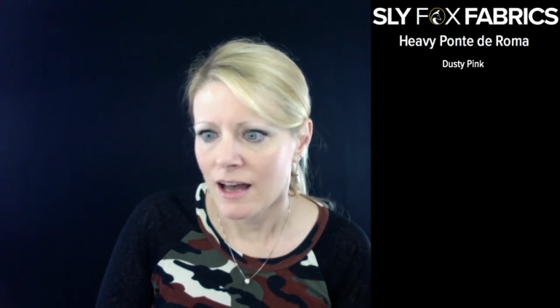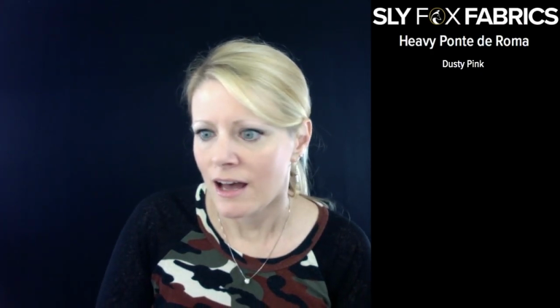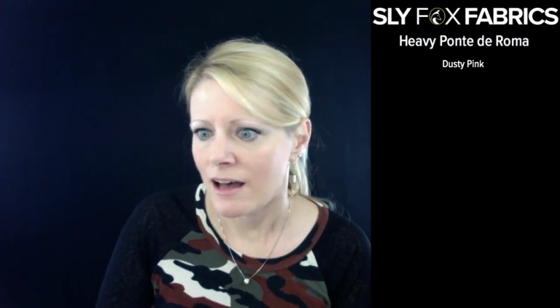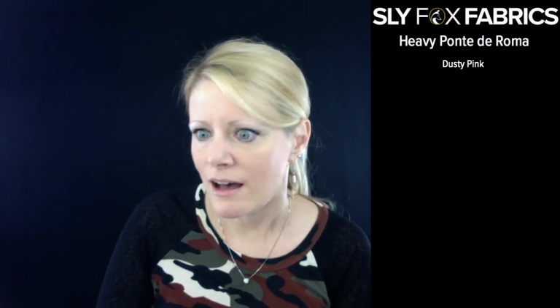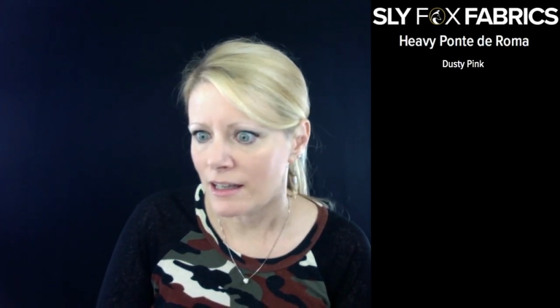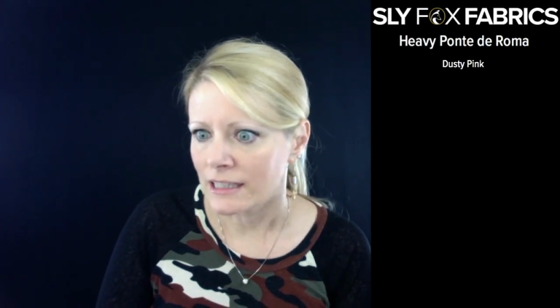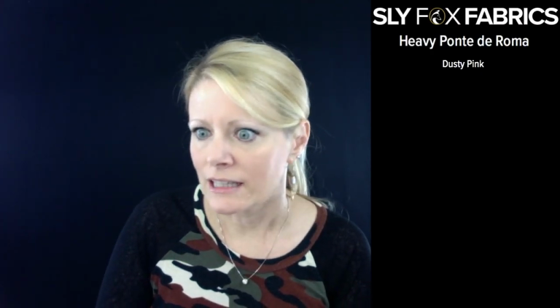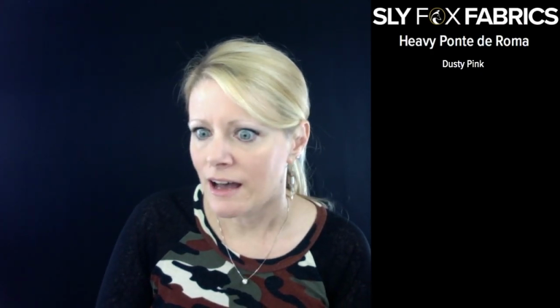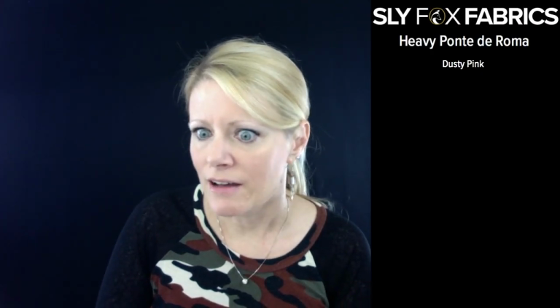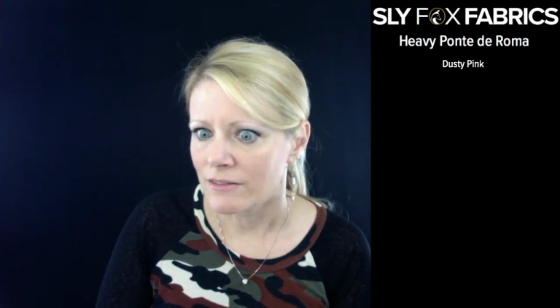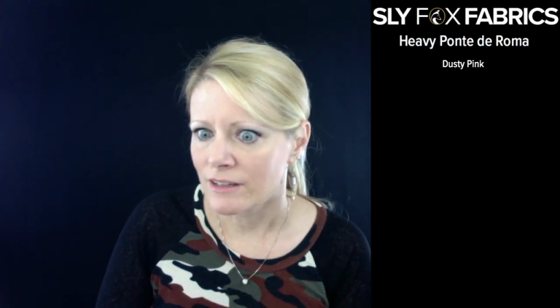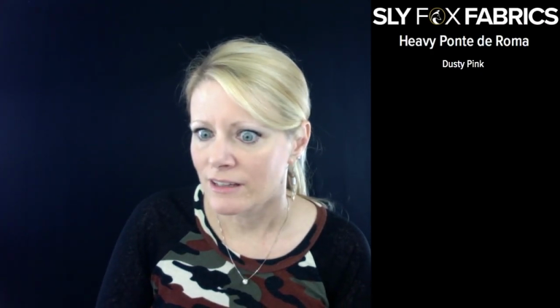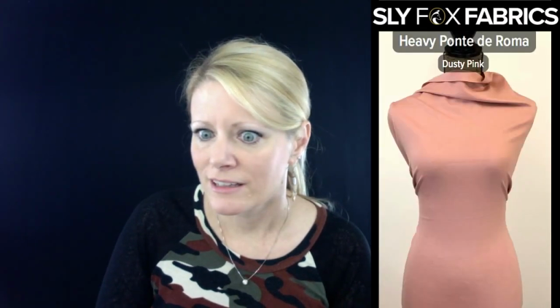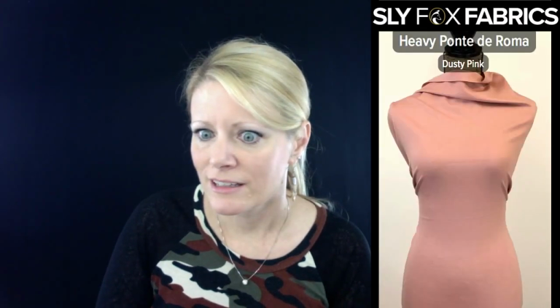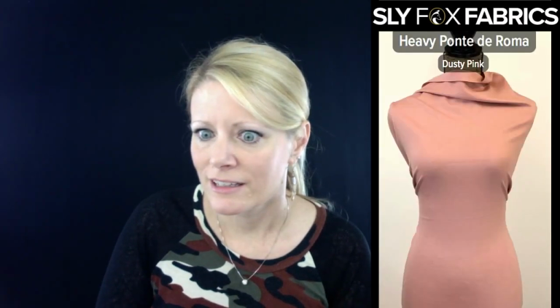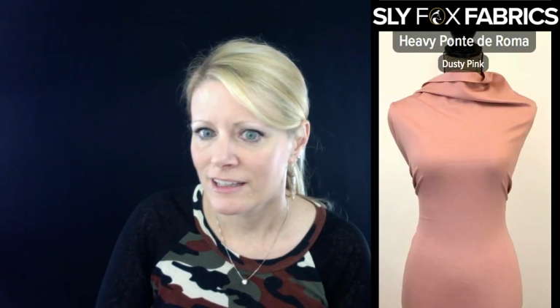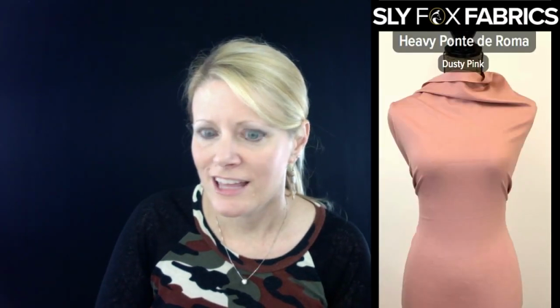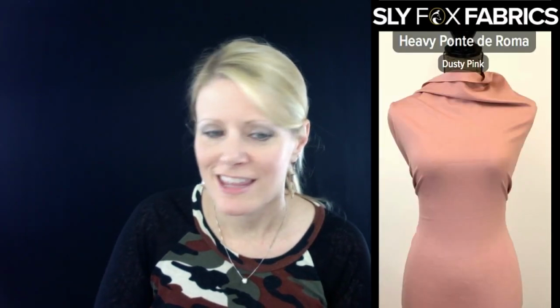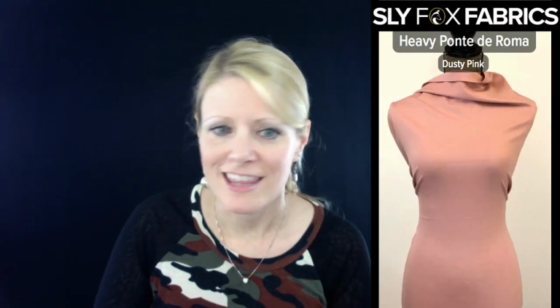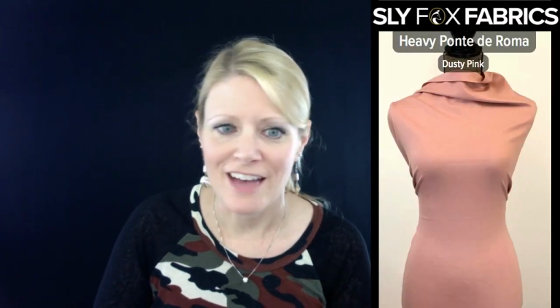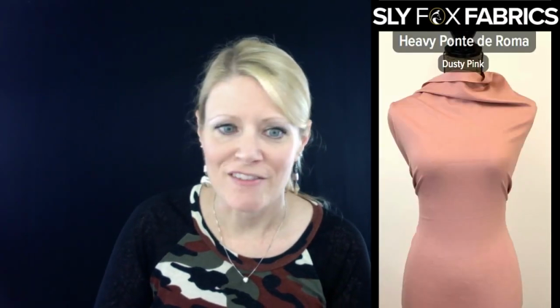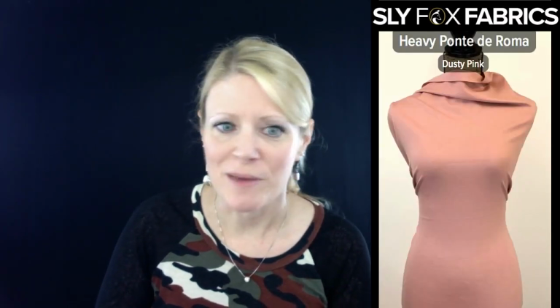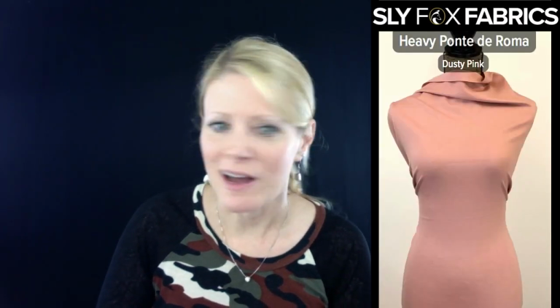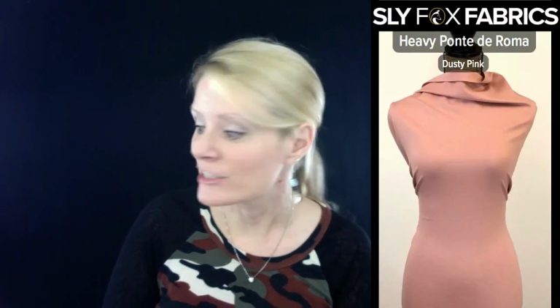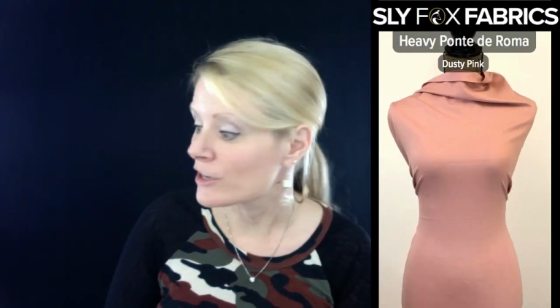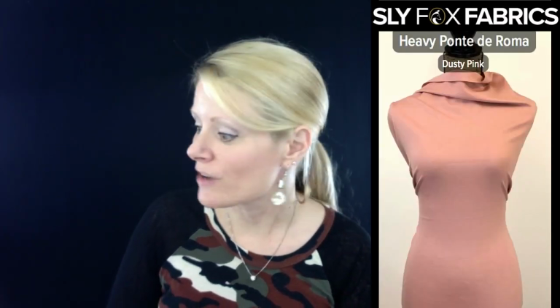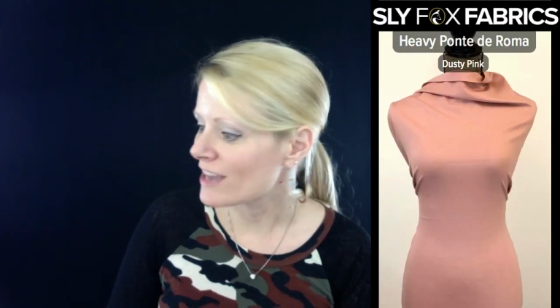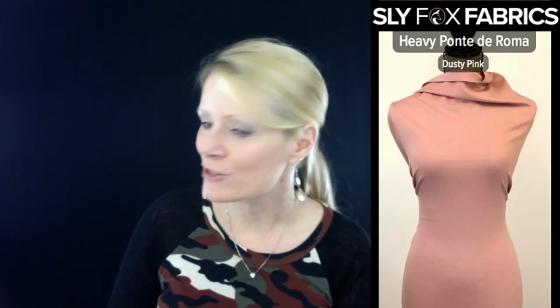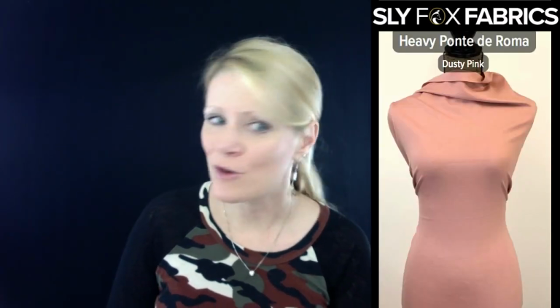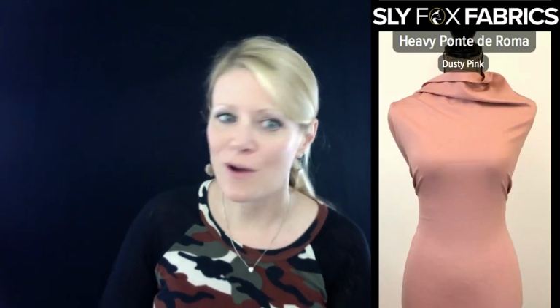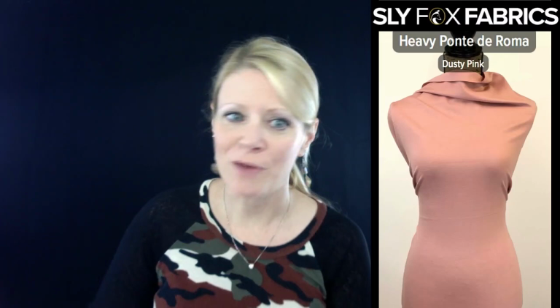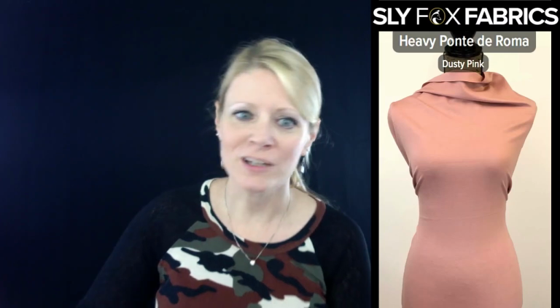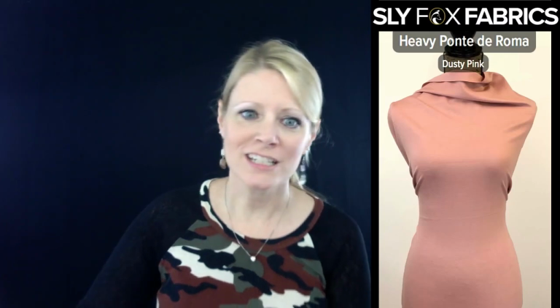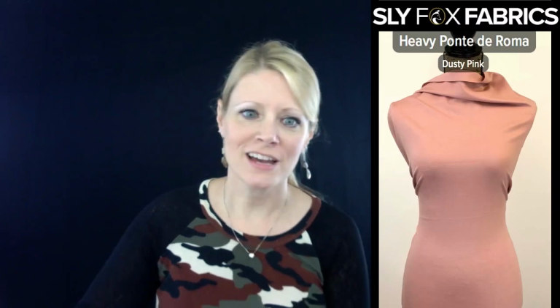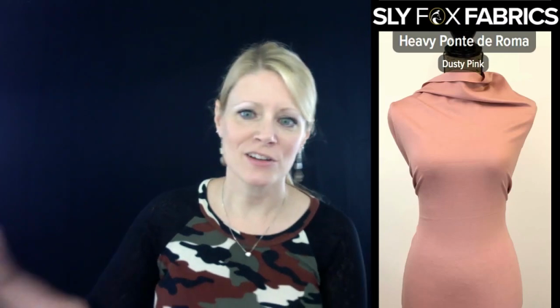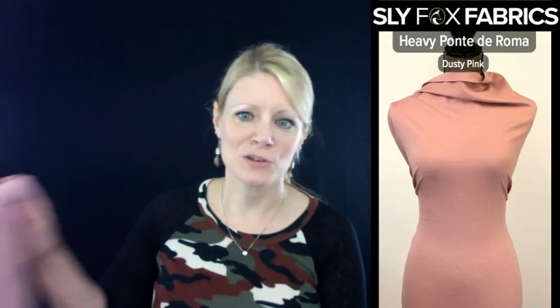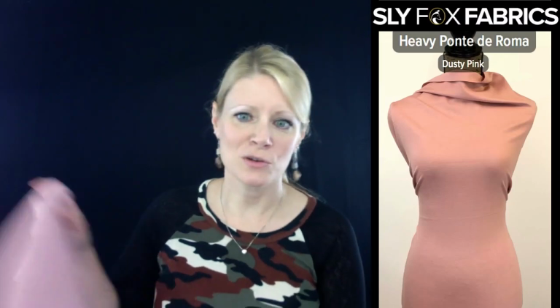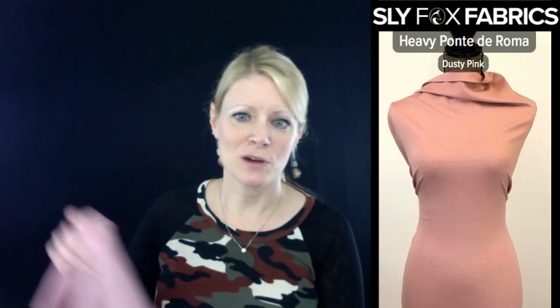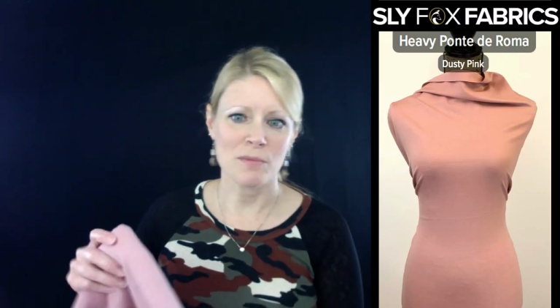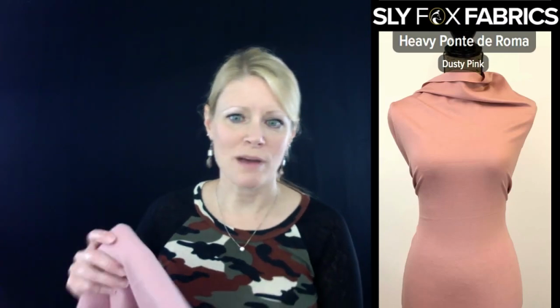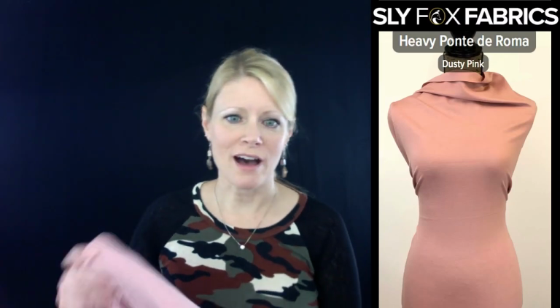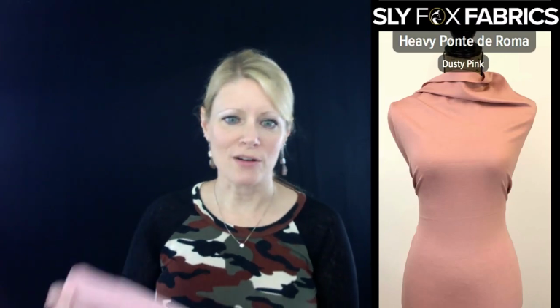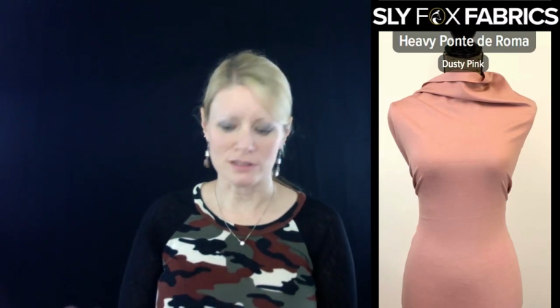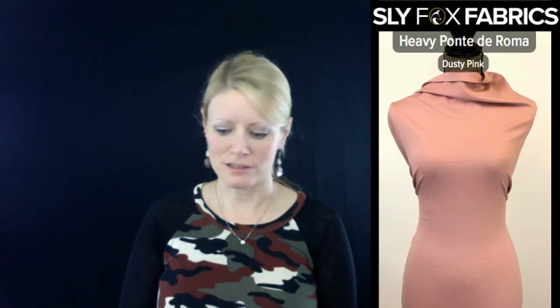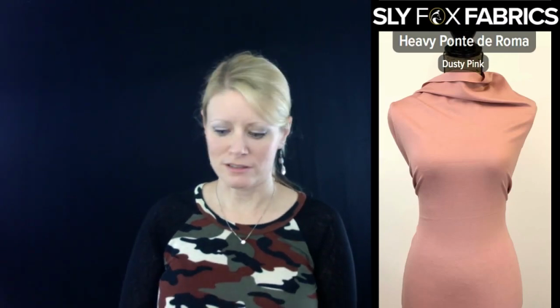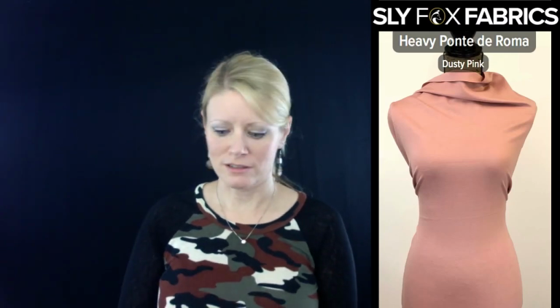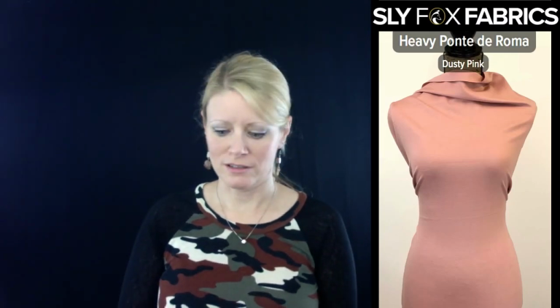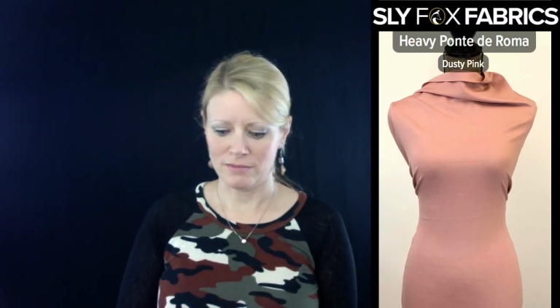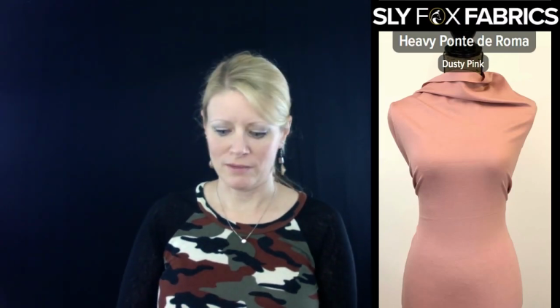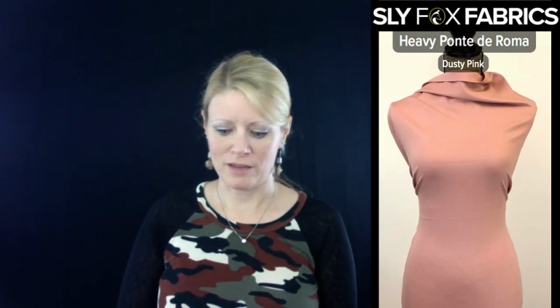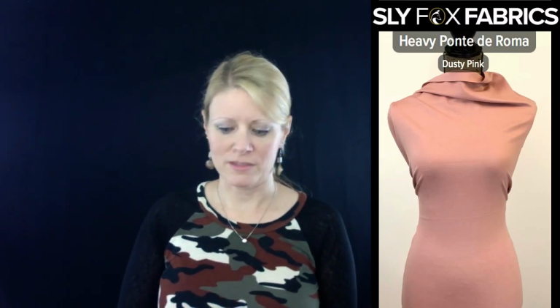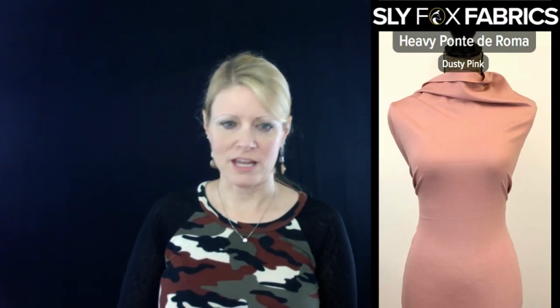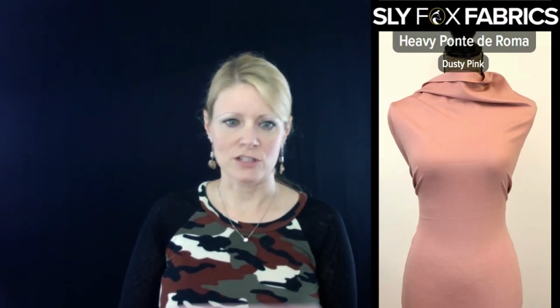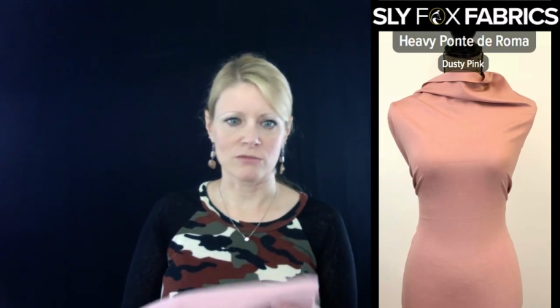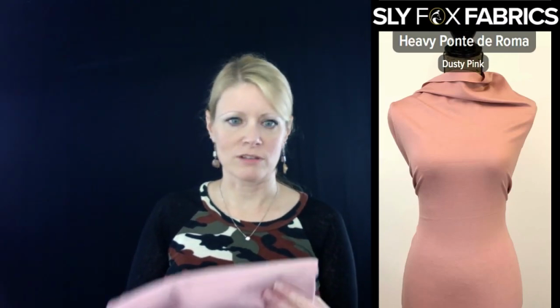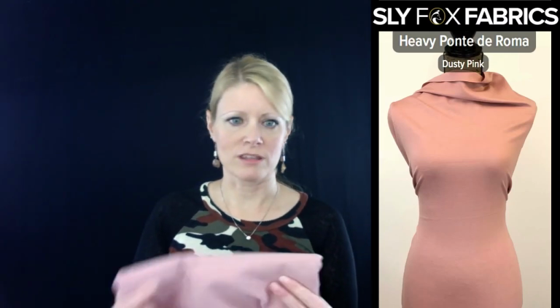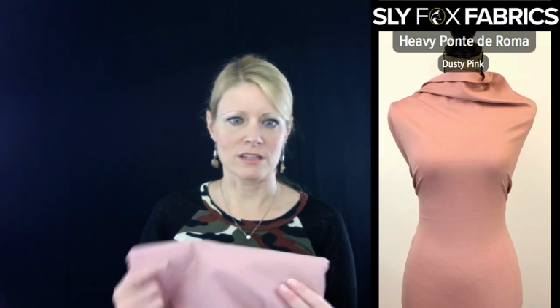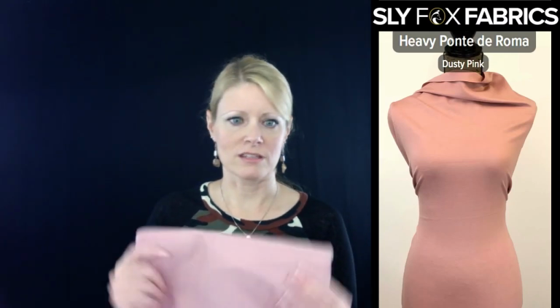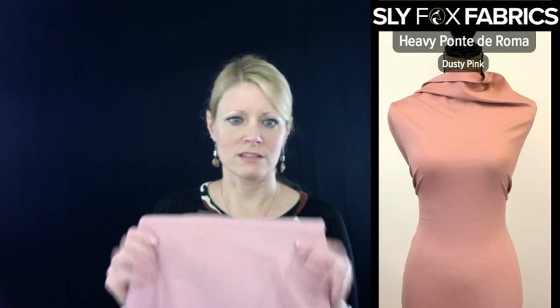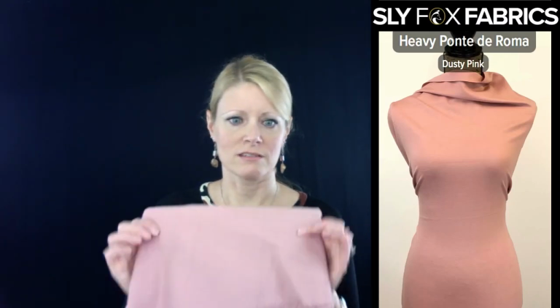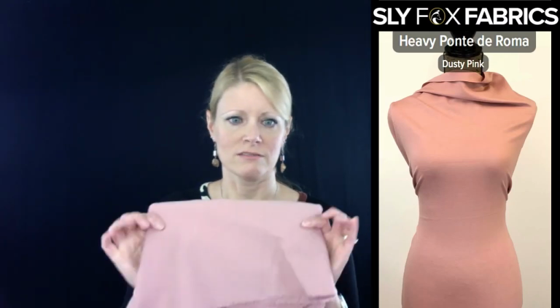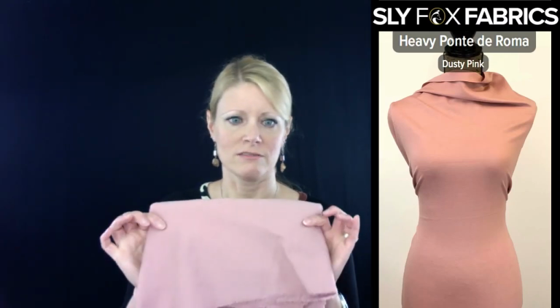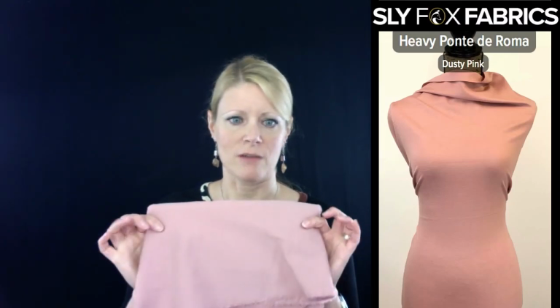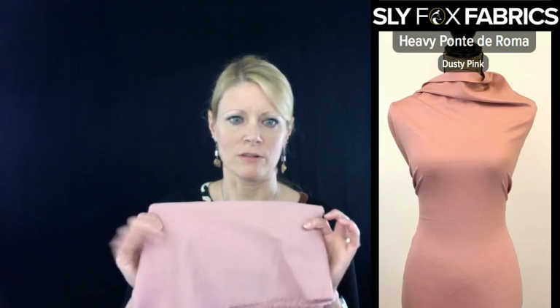I love heavy ponty. So I want to tell you about my obsession with this fabric.